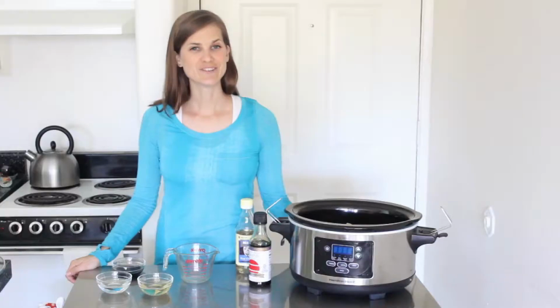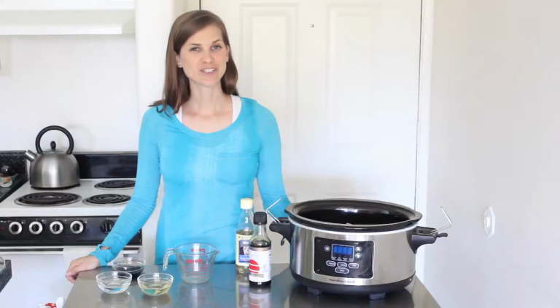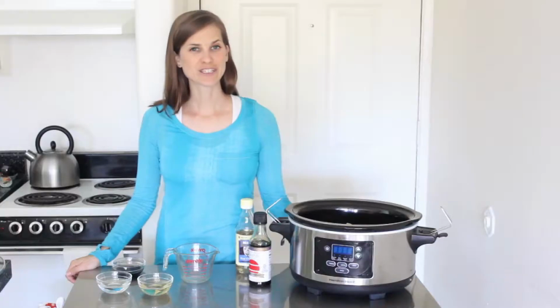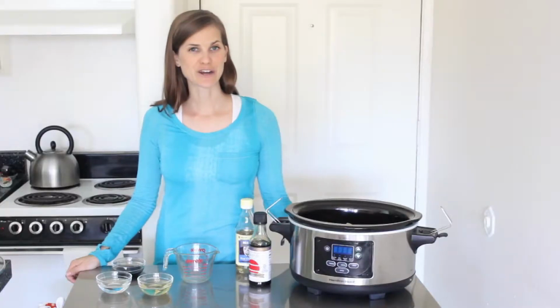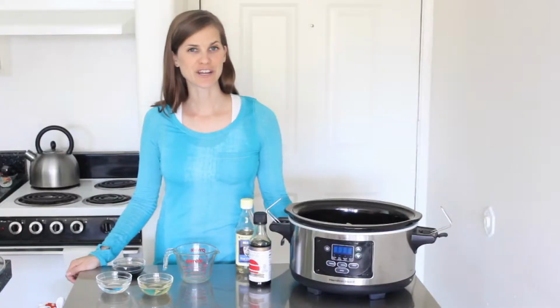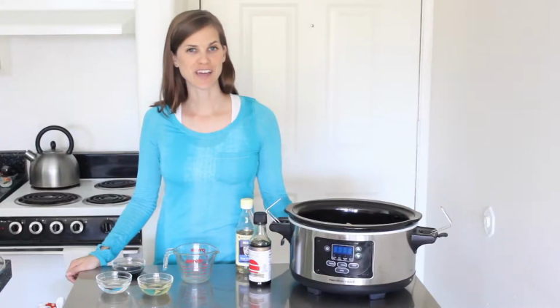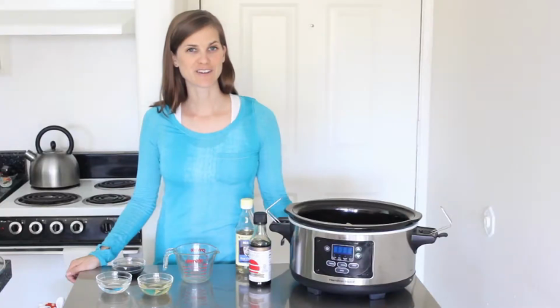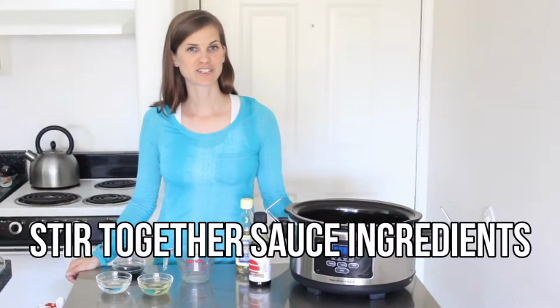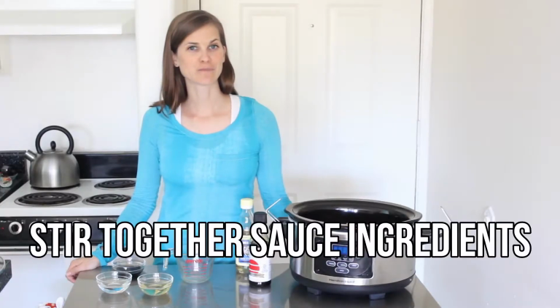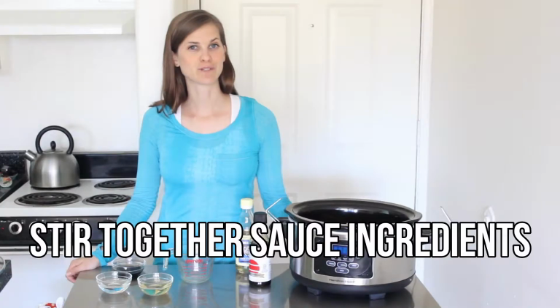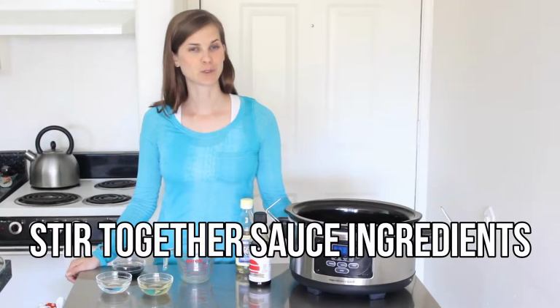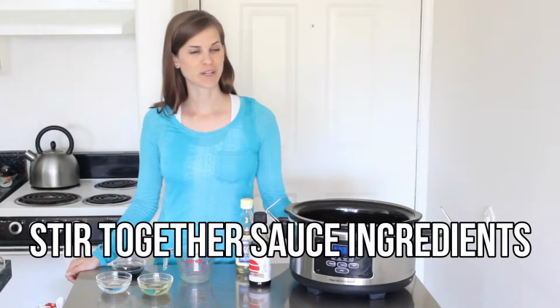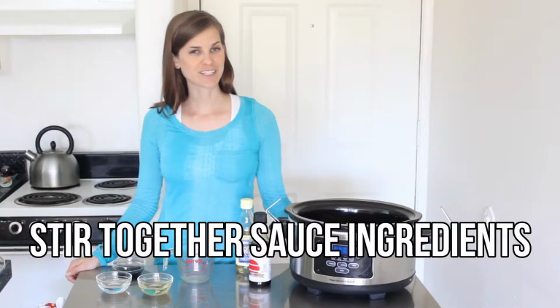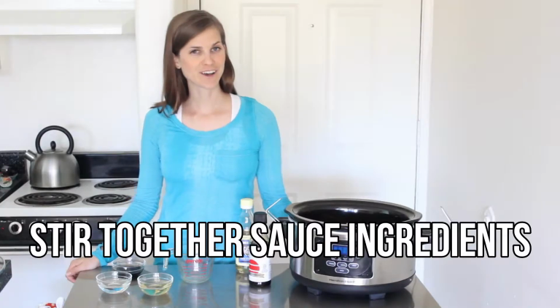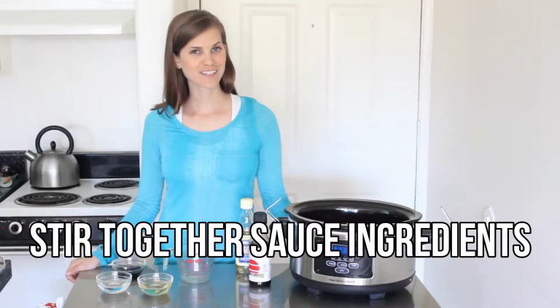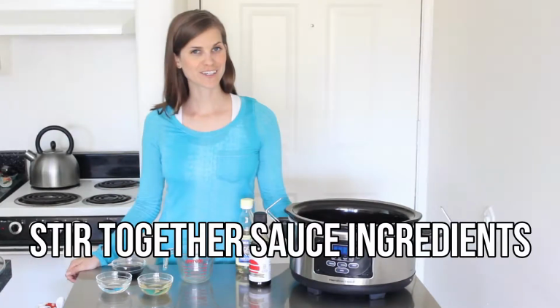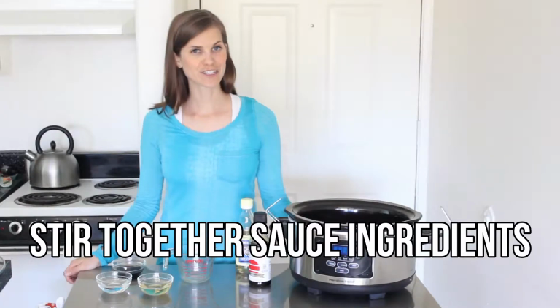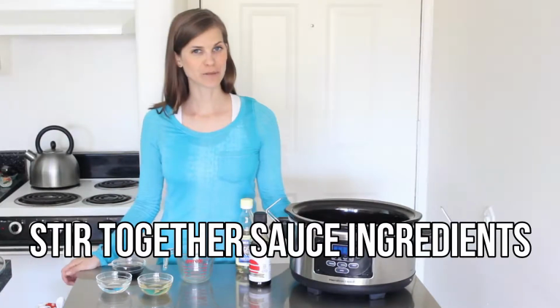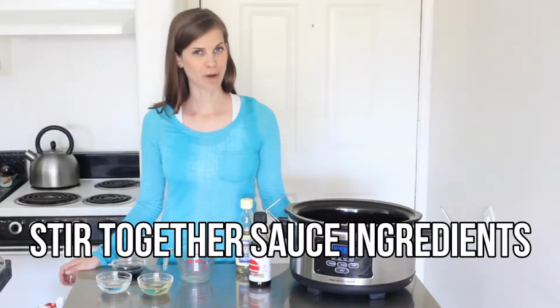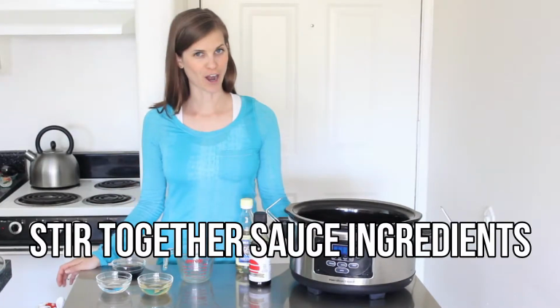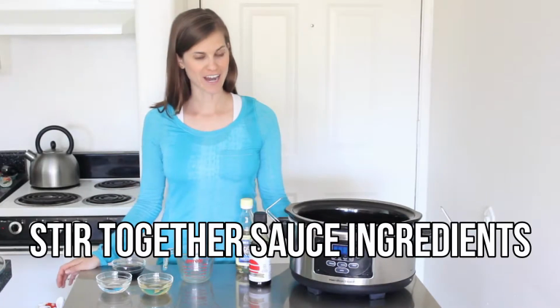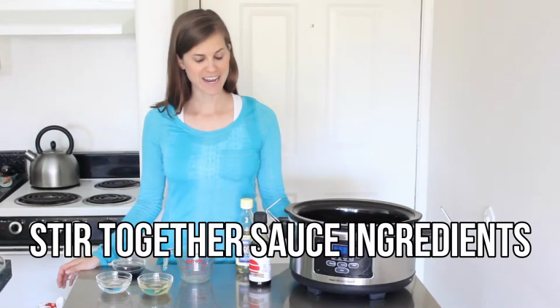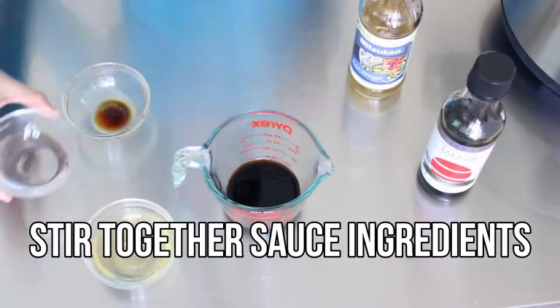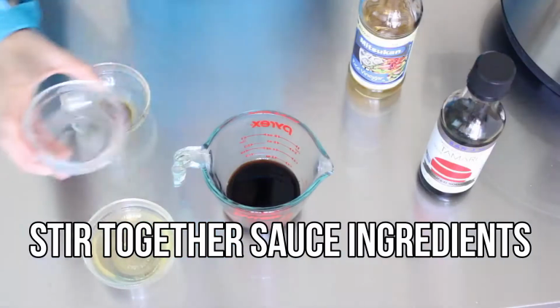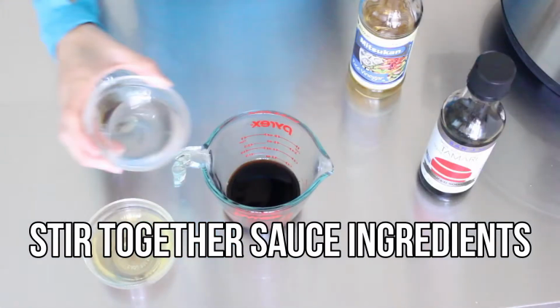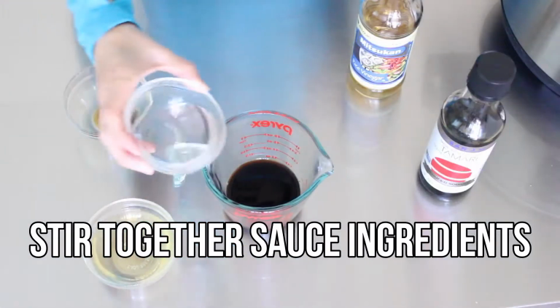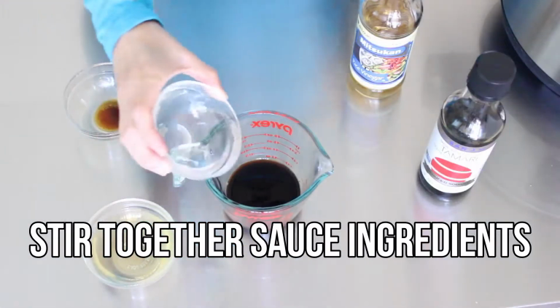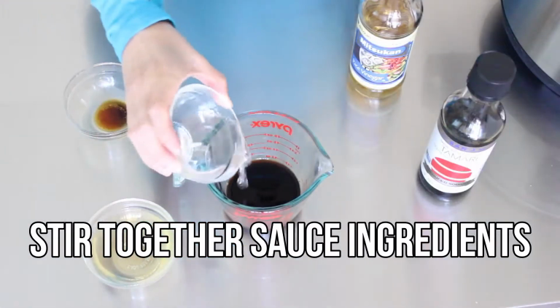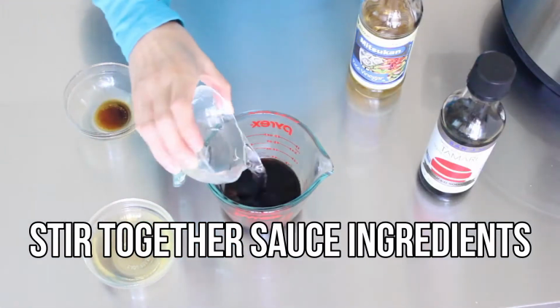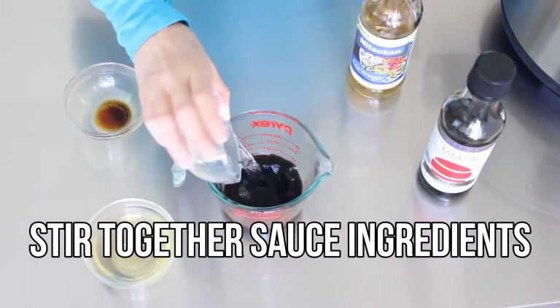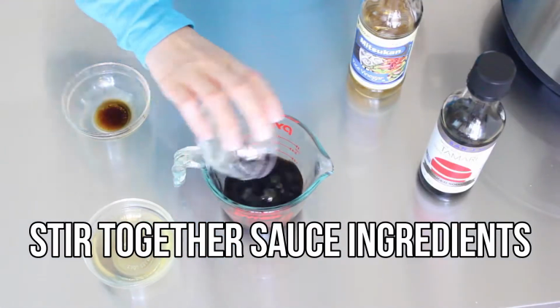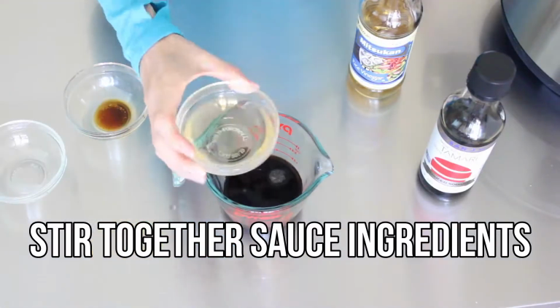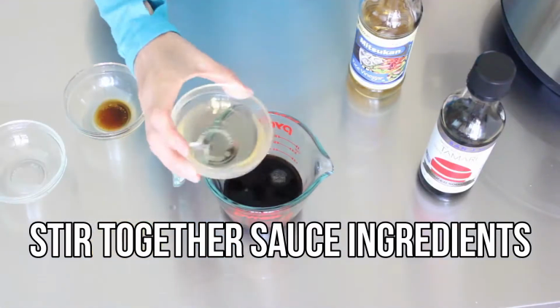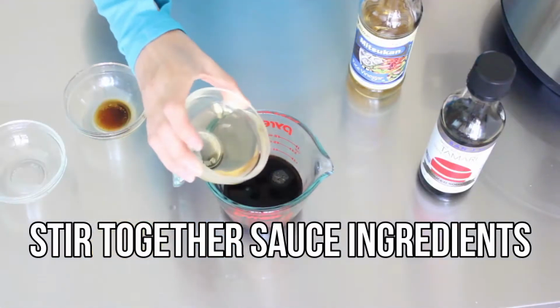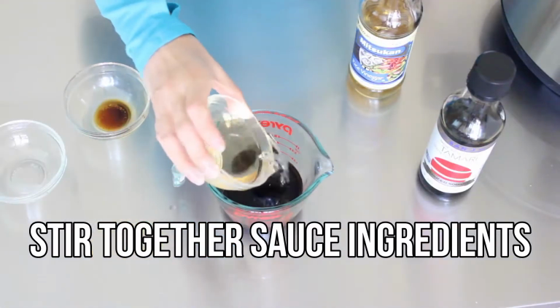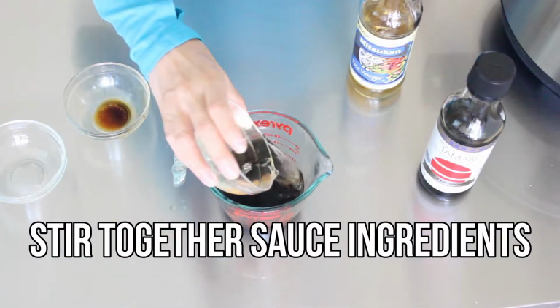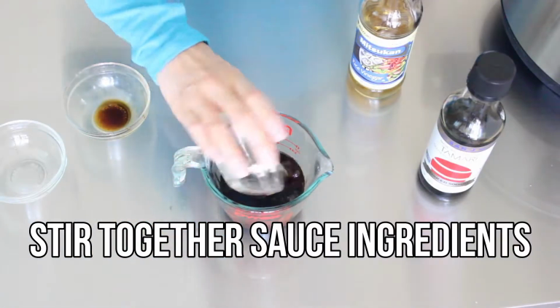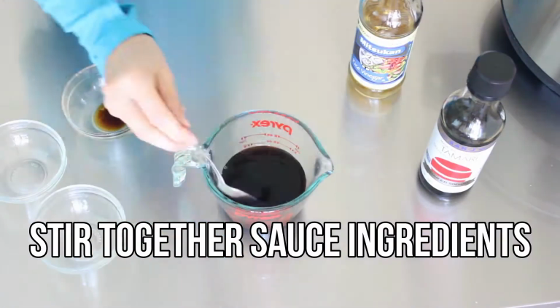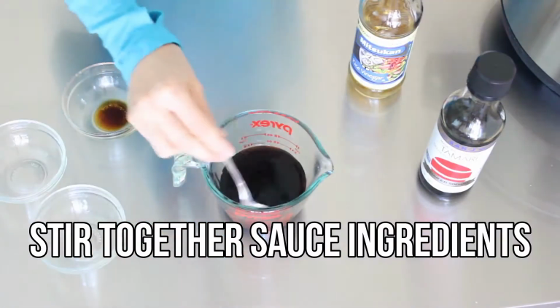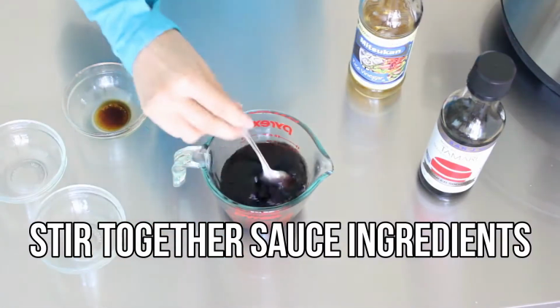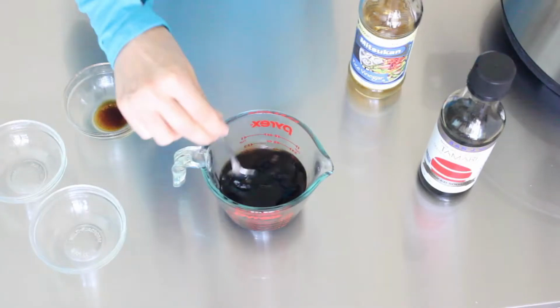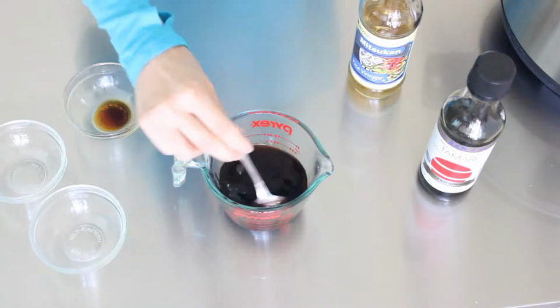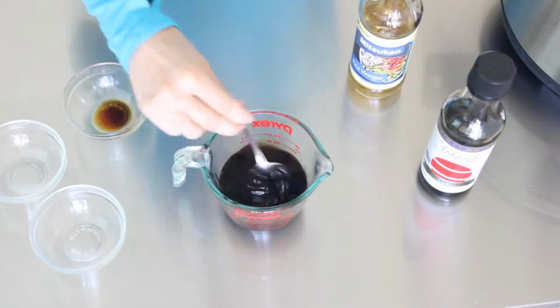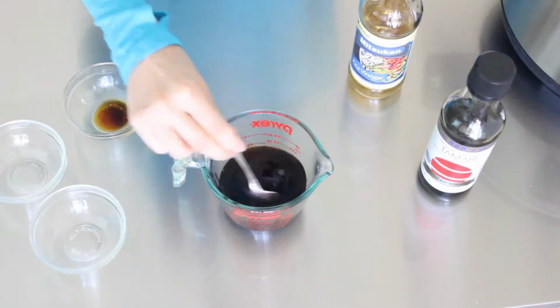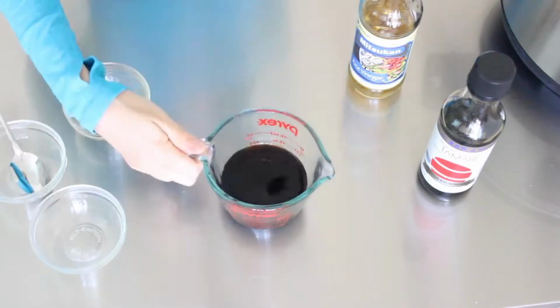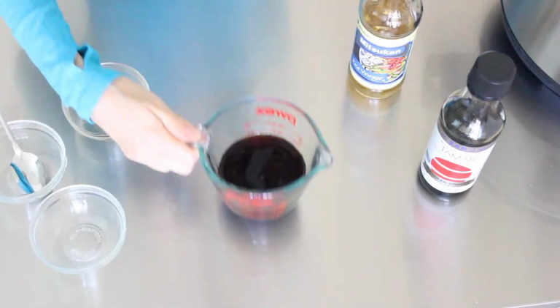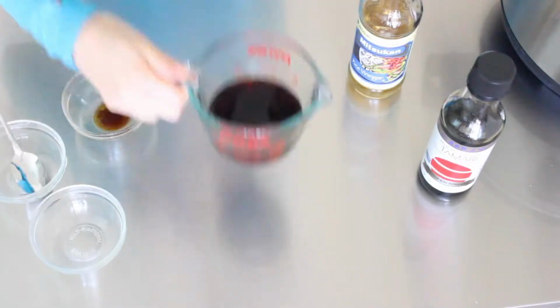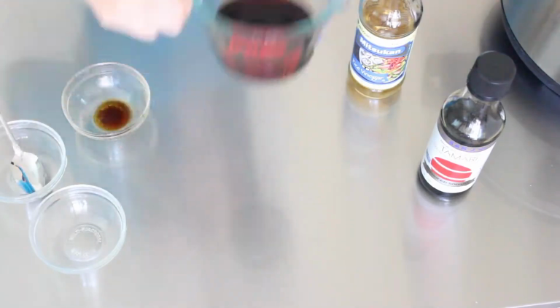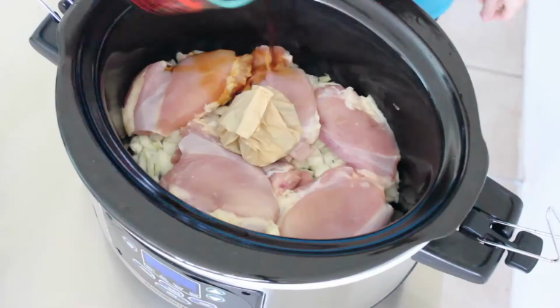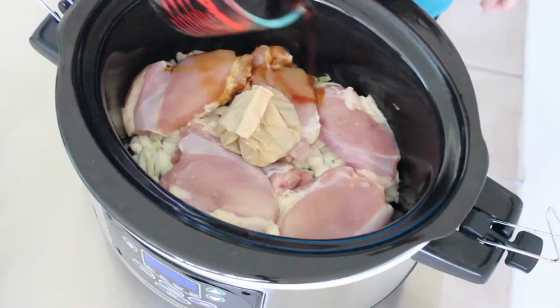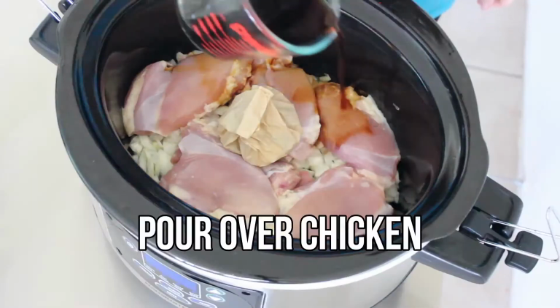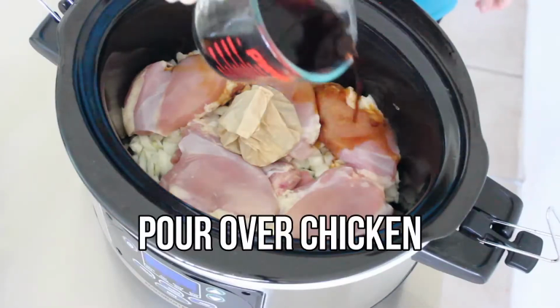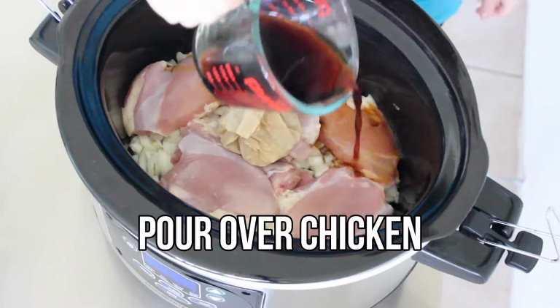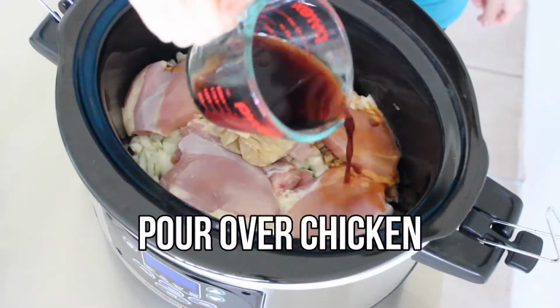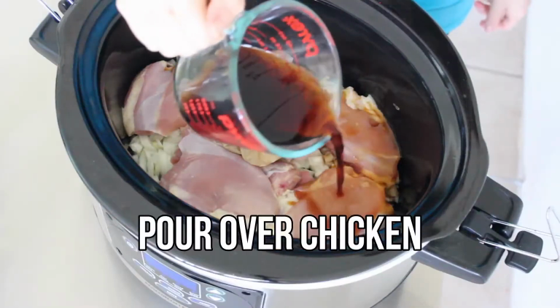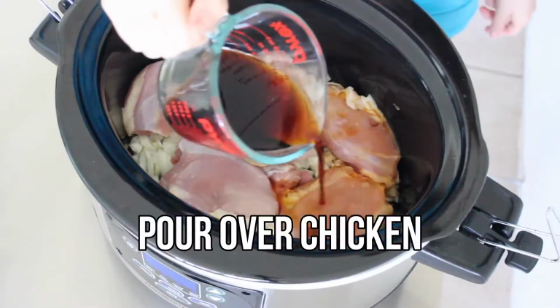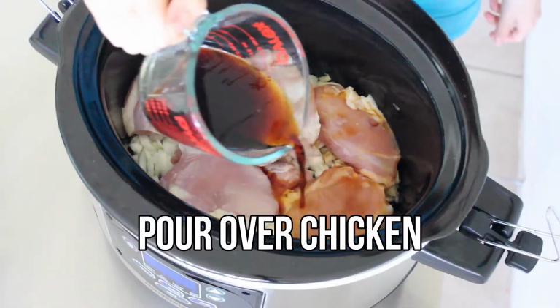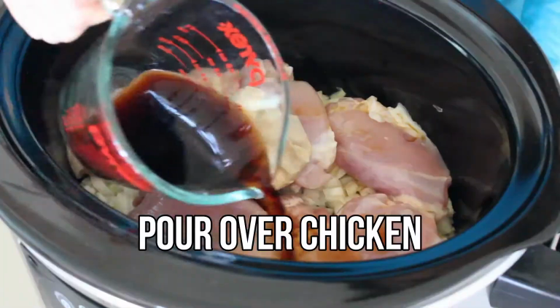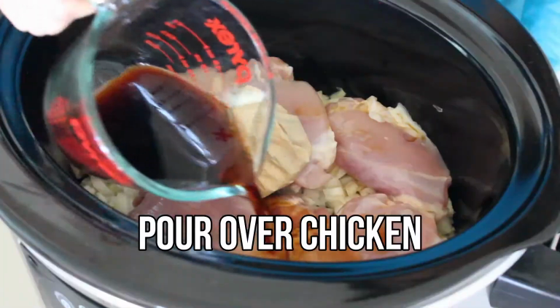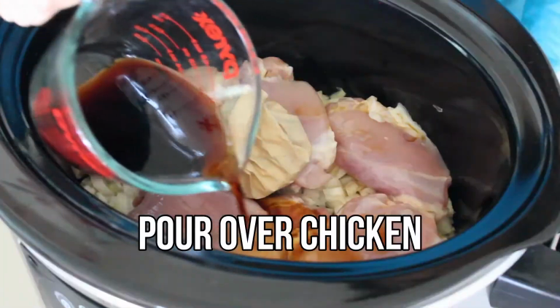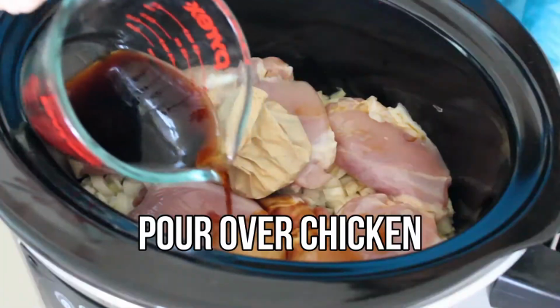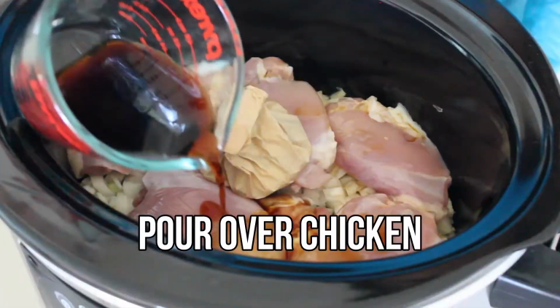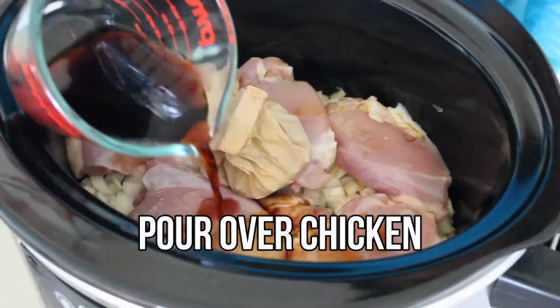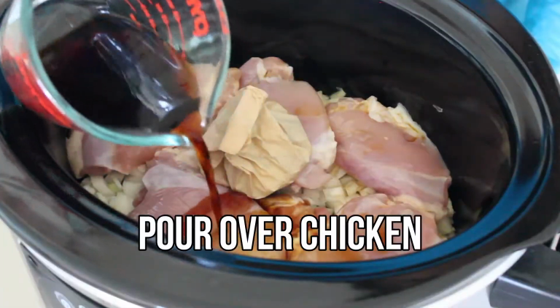Then stir together some soy sauce or tamari, water, and rice vinegar. Pour the mixture over your chicken and onions.